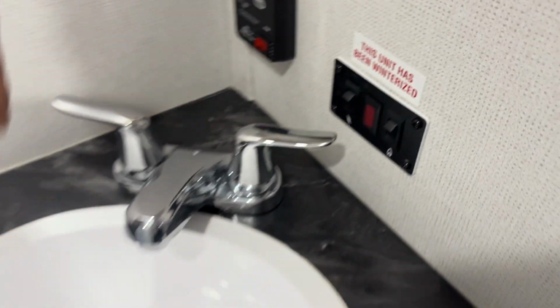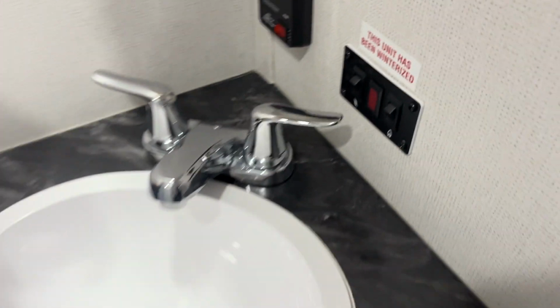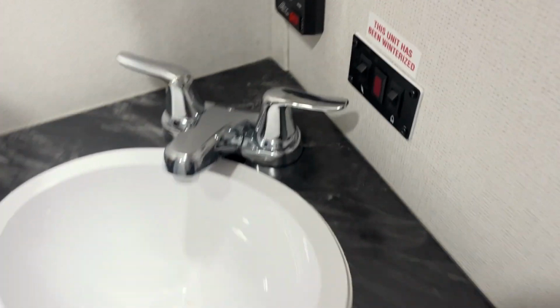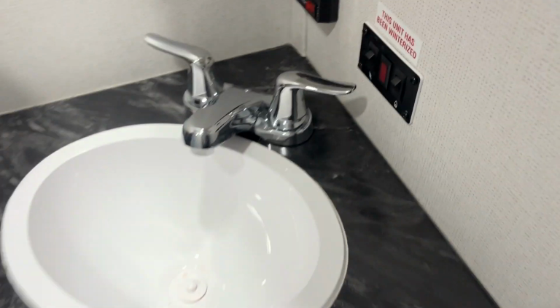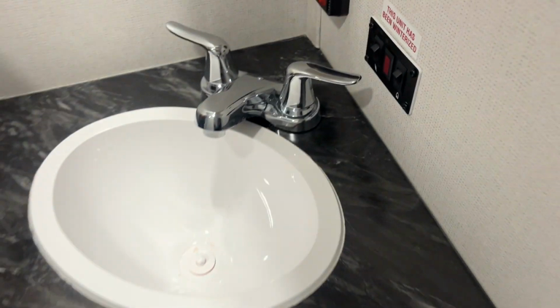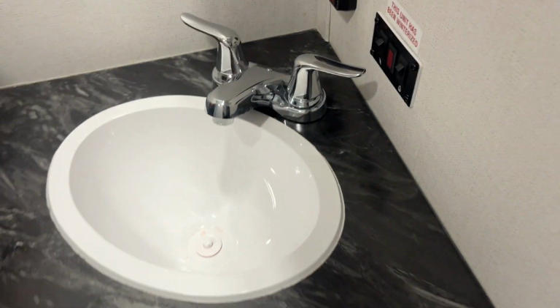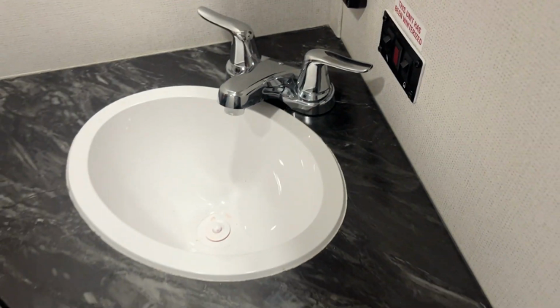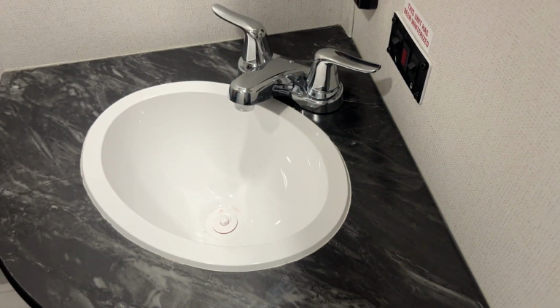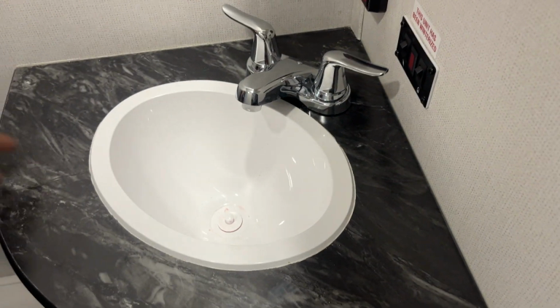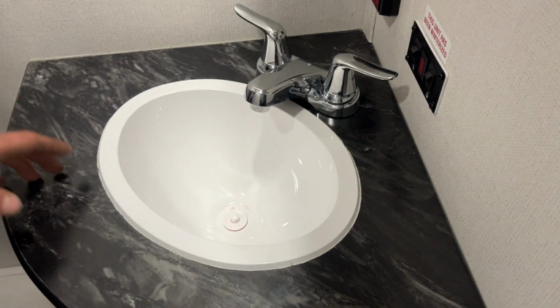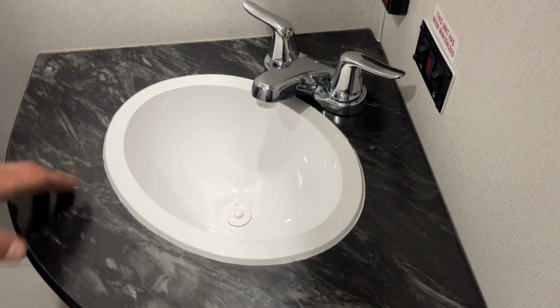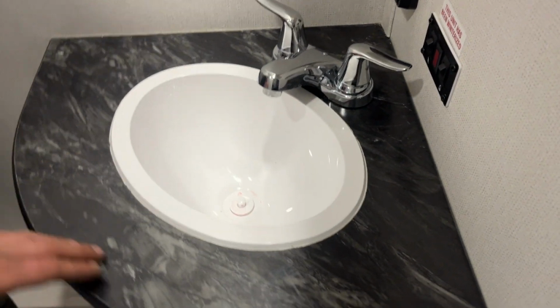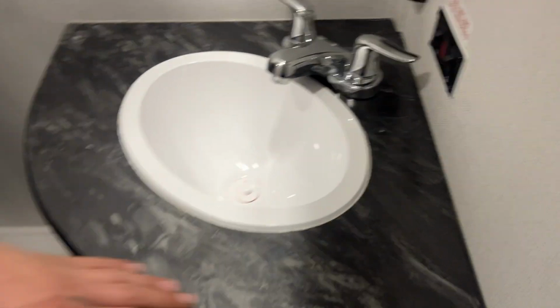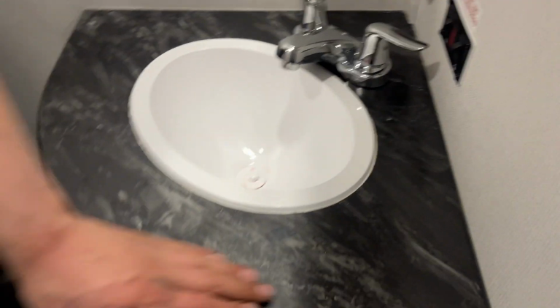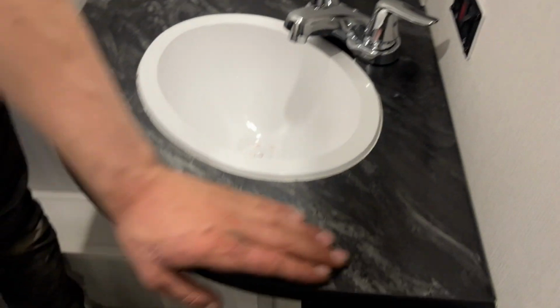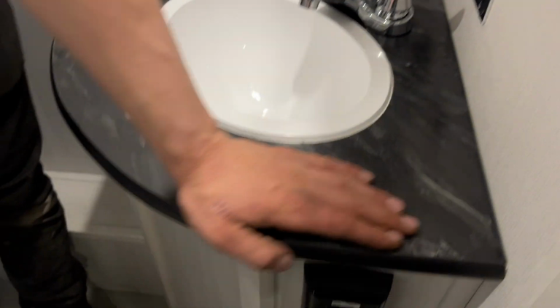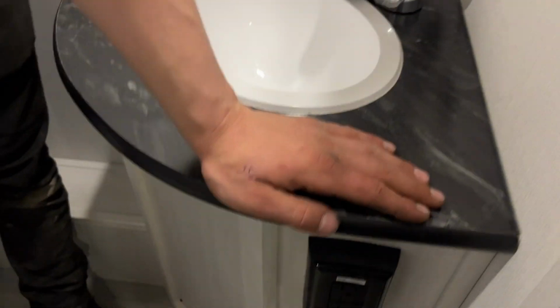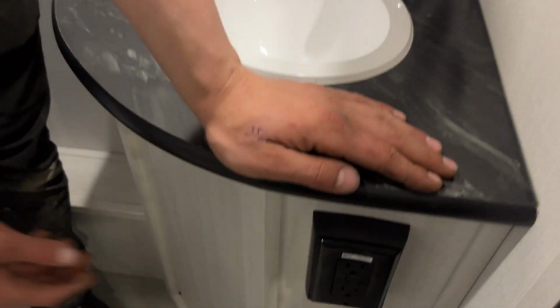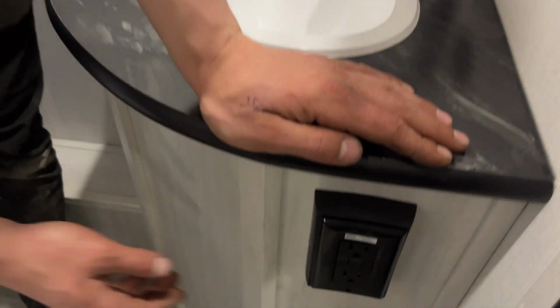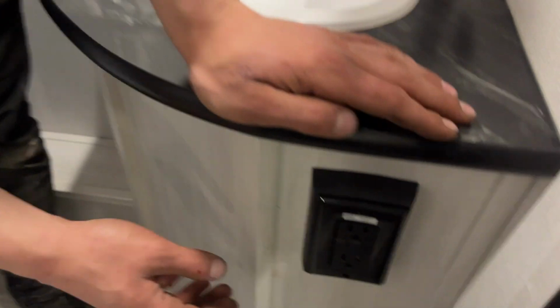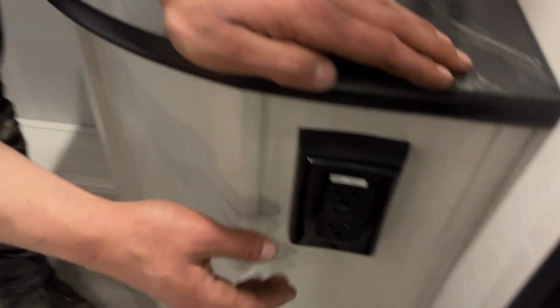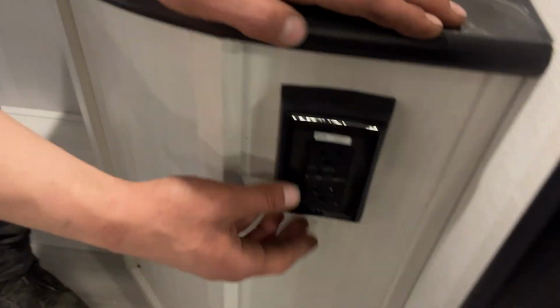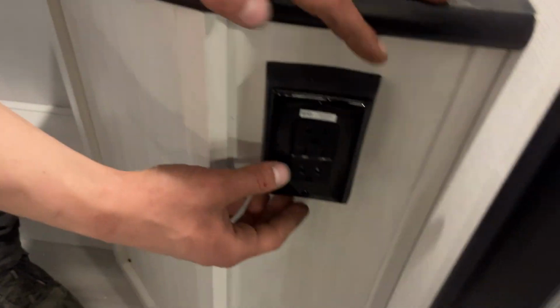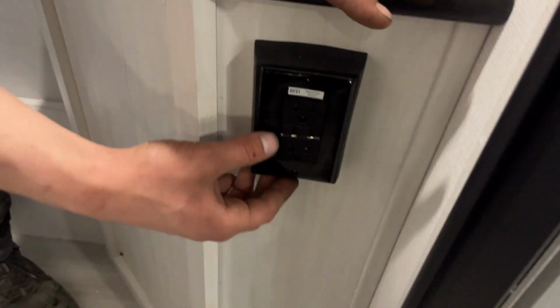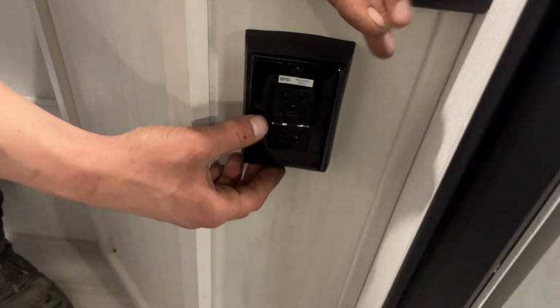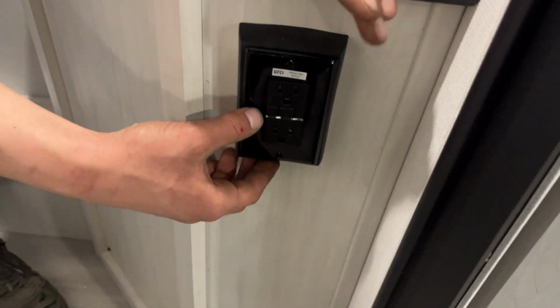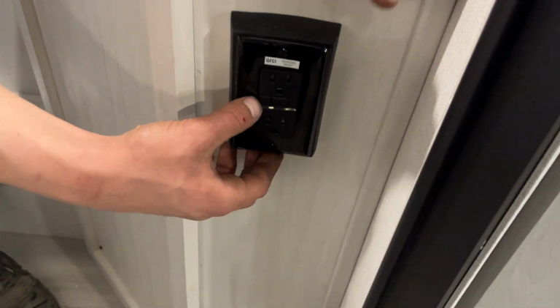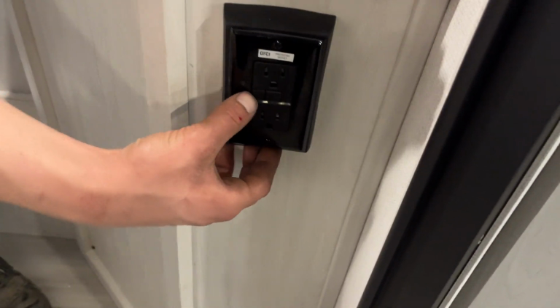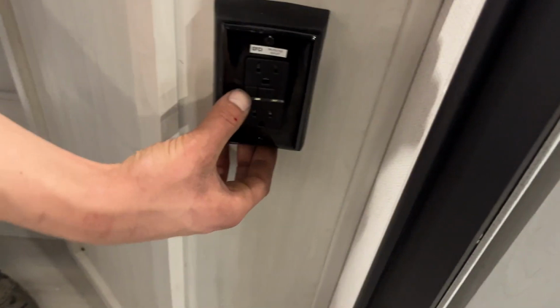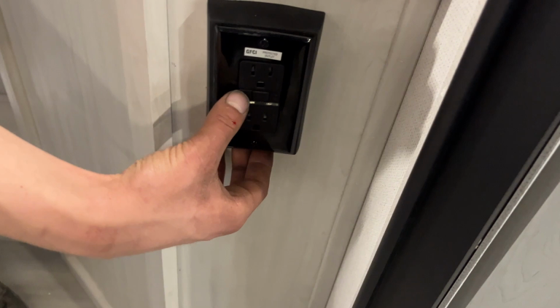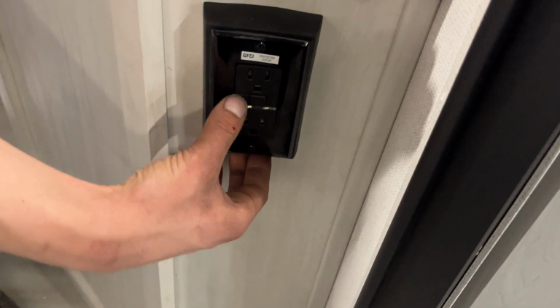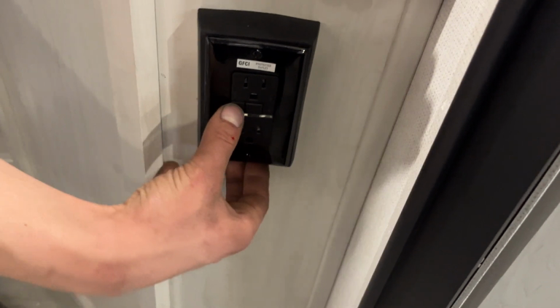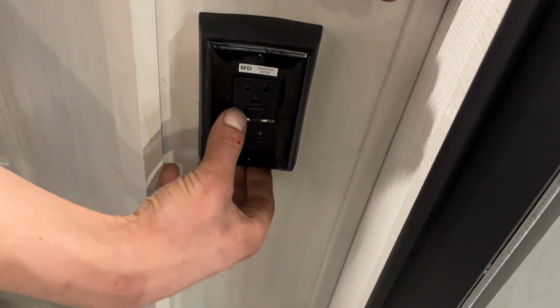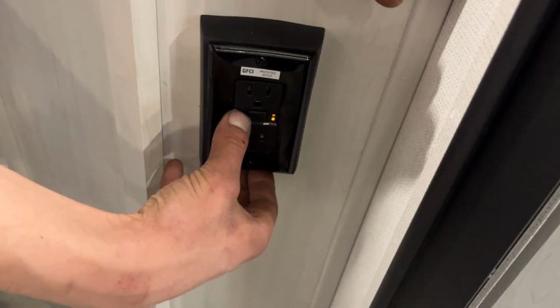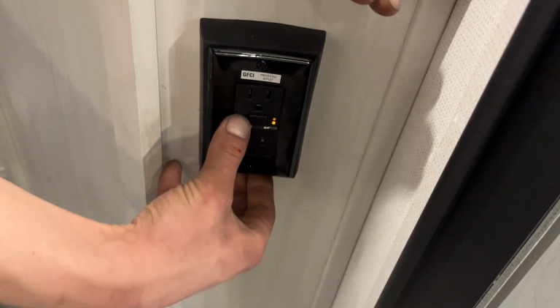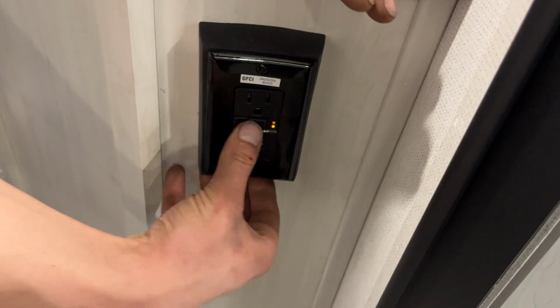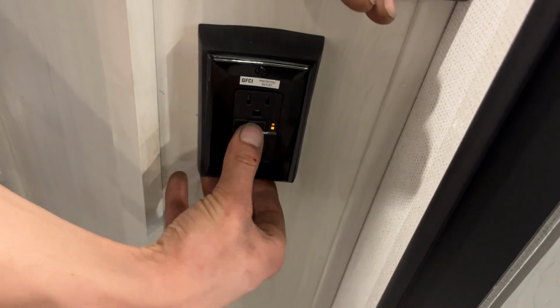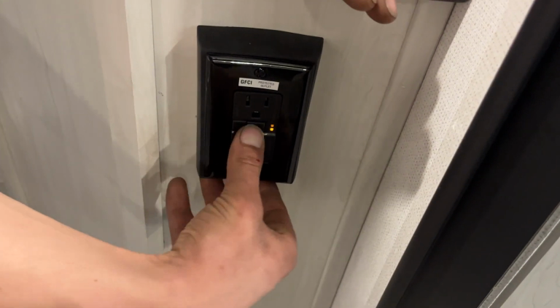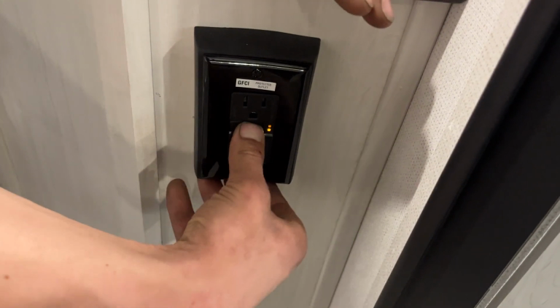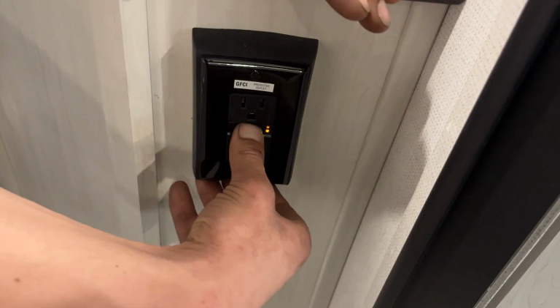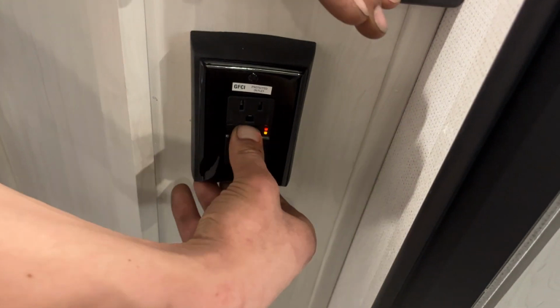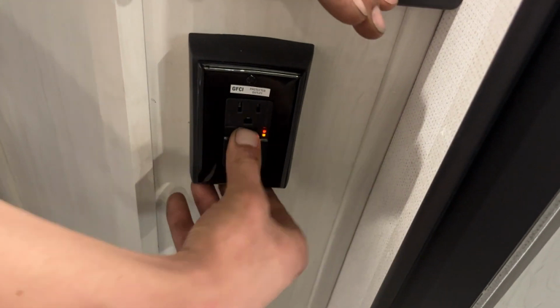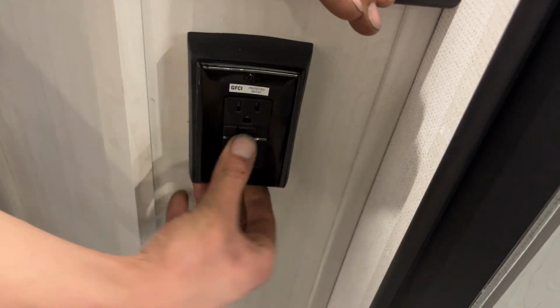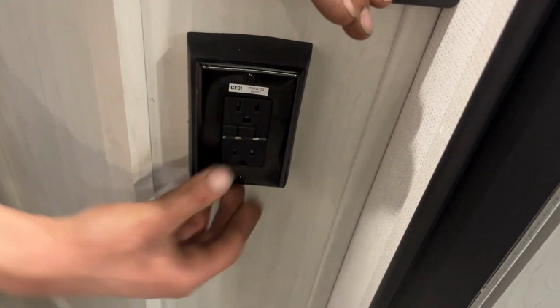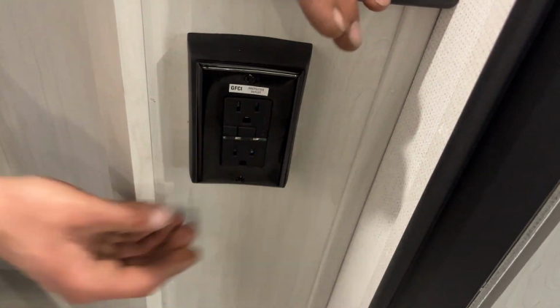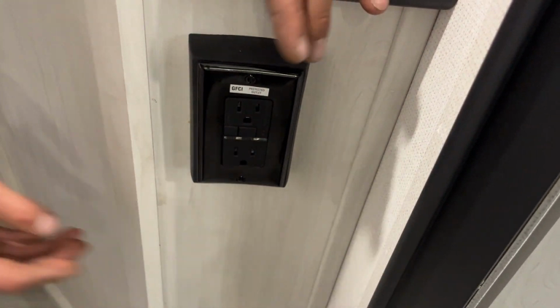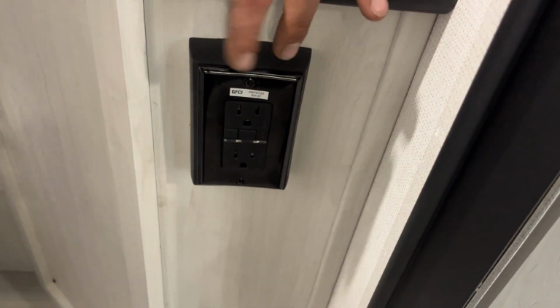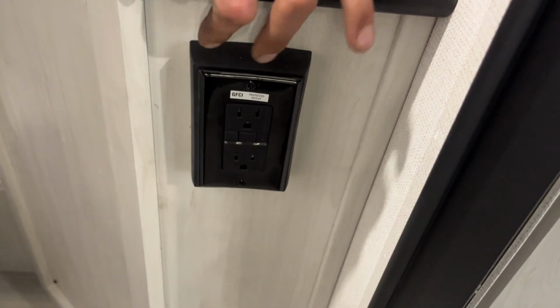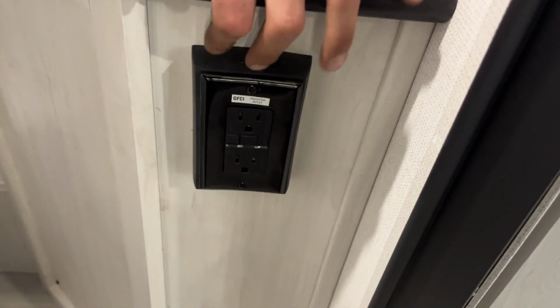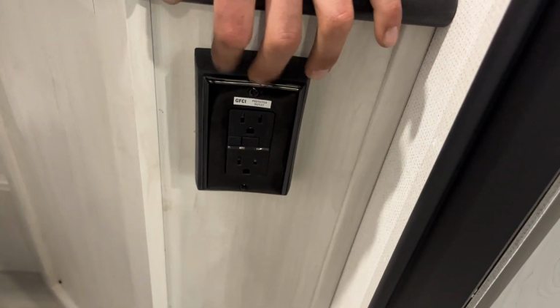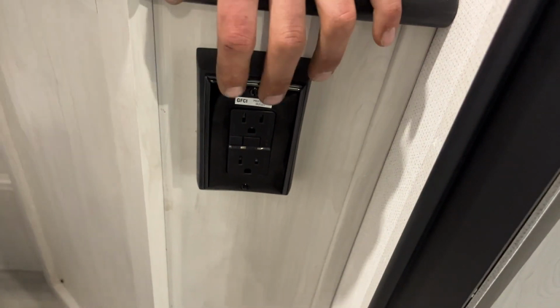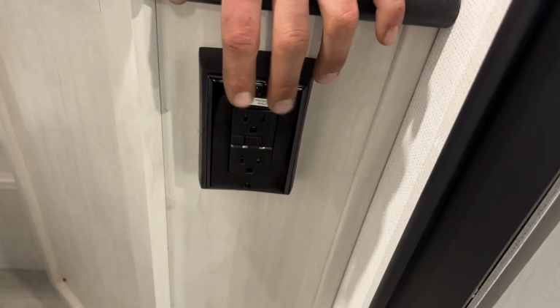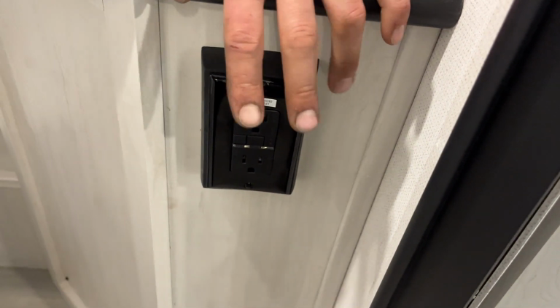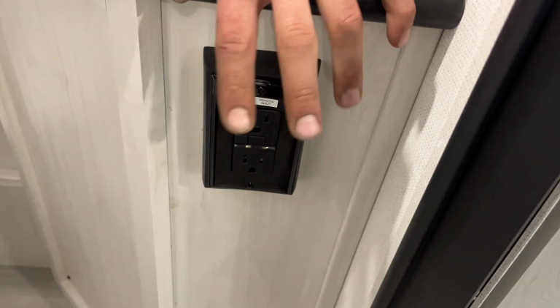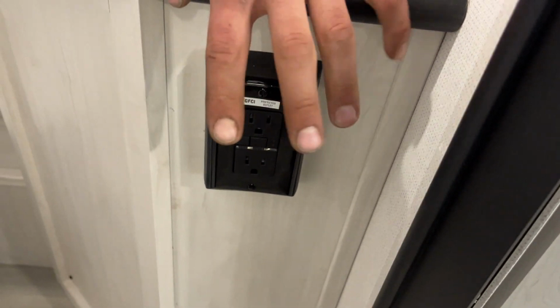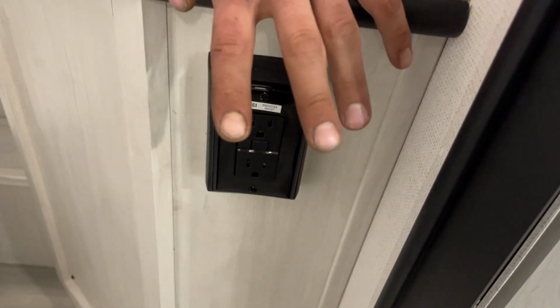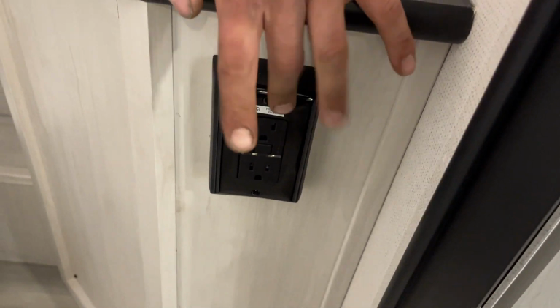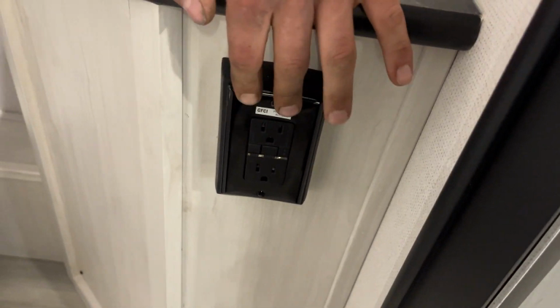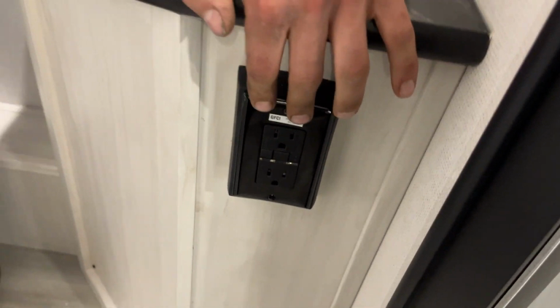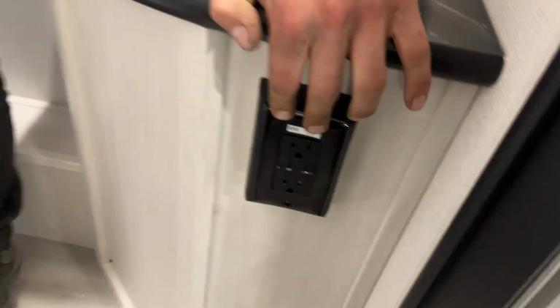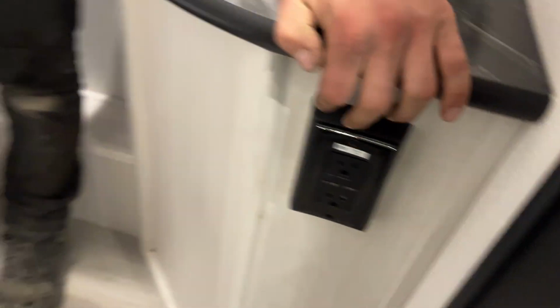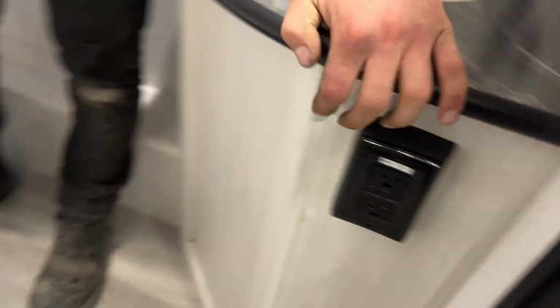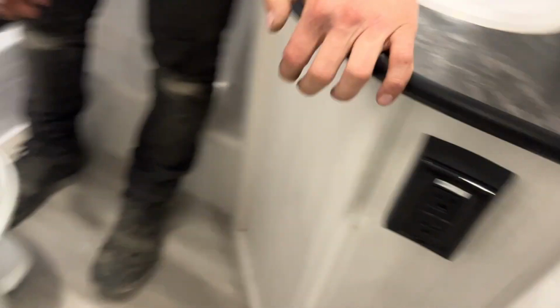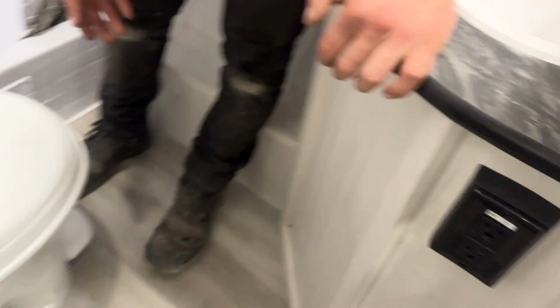Hot and cold water at the sink, of course. Right around the corner from there, you get your GFI-protected outlet. Test on the left, reset in the center — so if you ever have outlets that don't work, this is the first thing you should check.